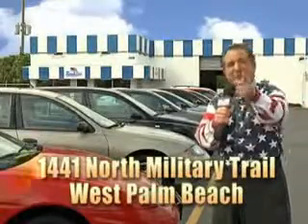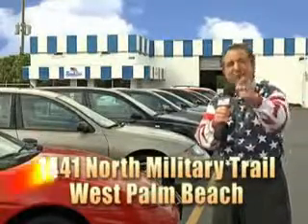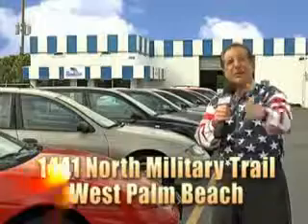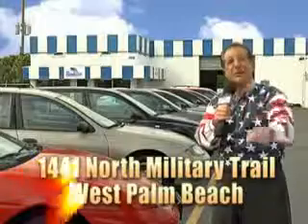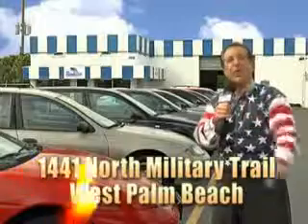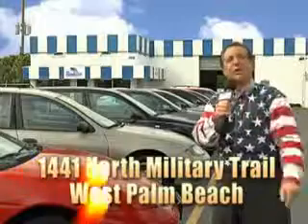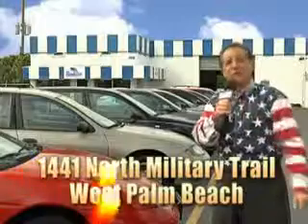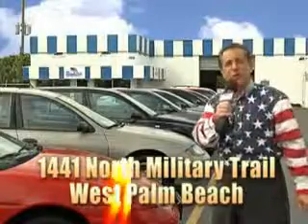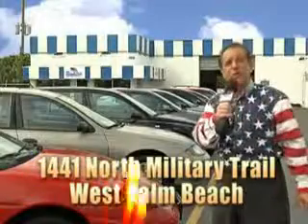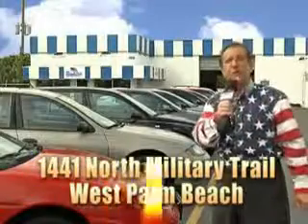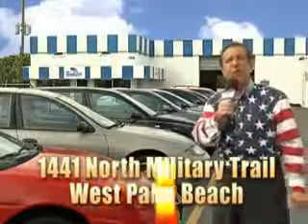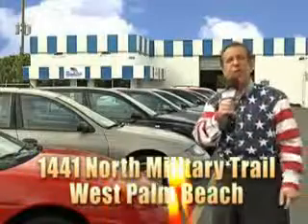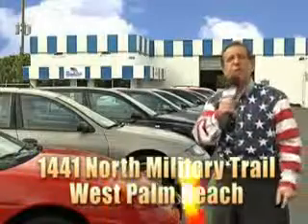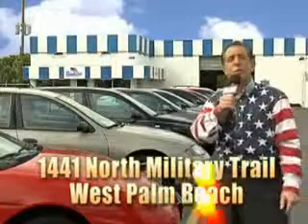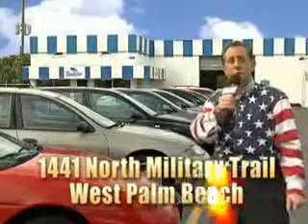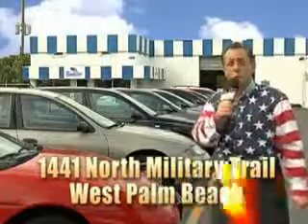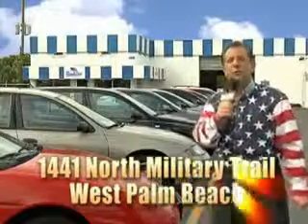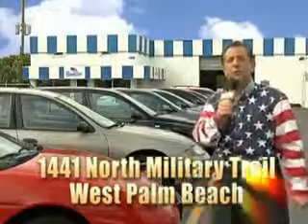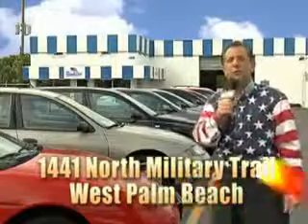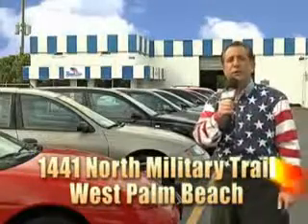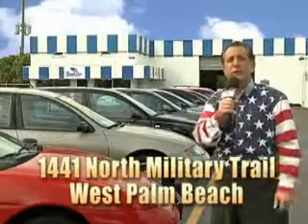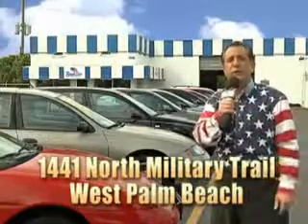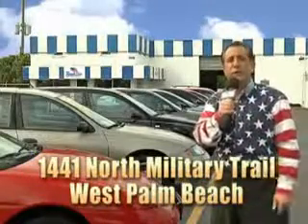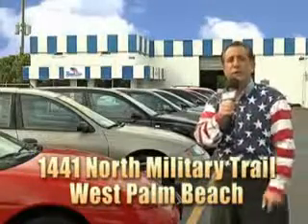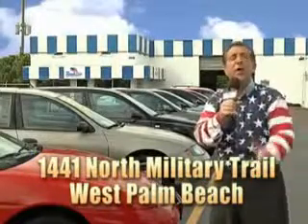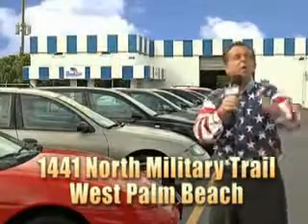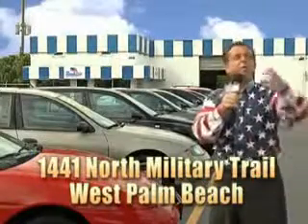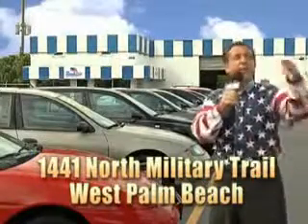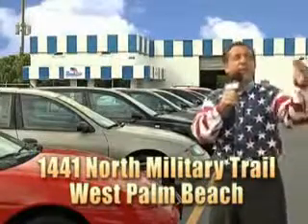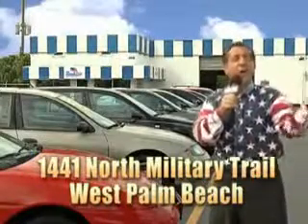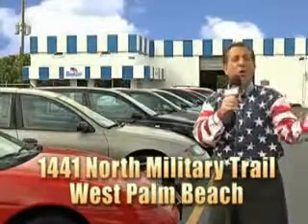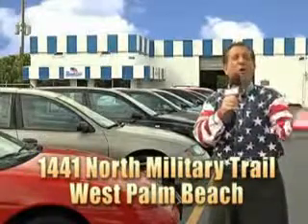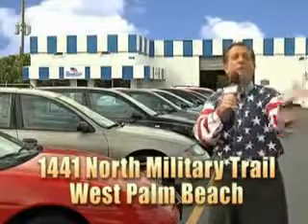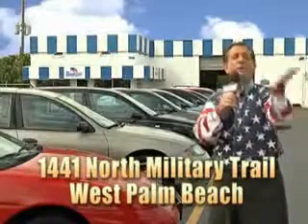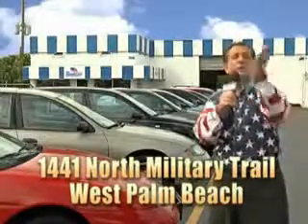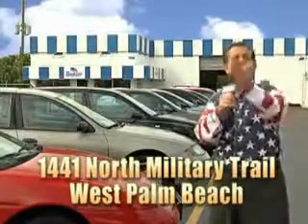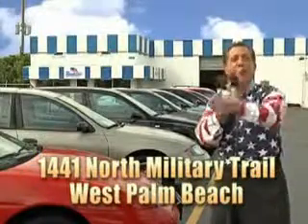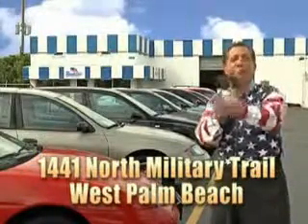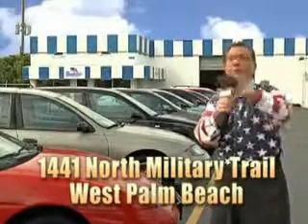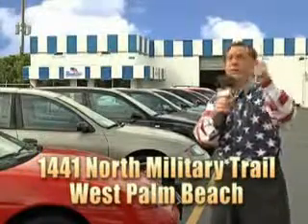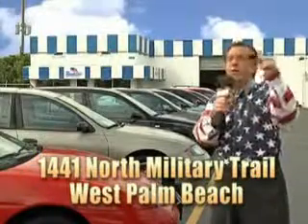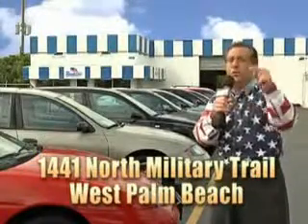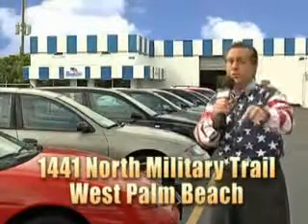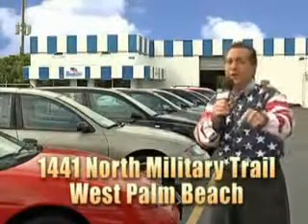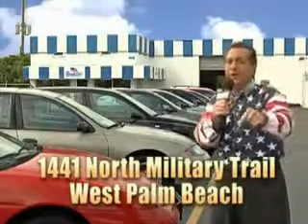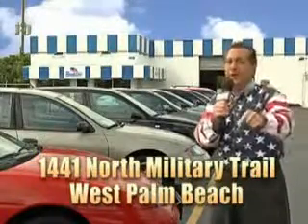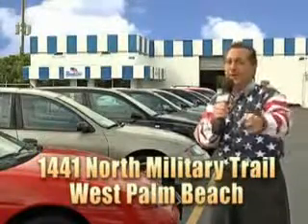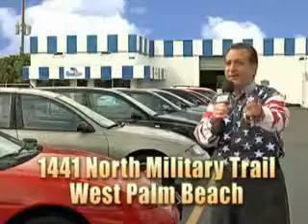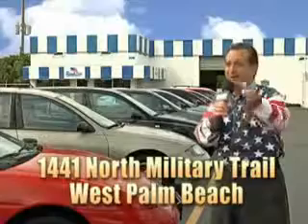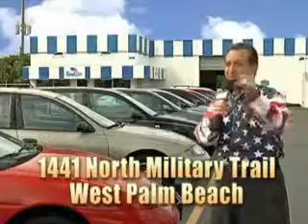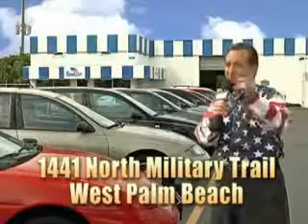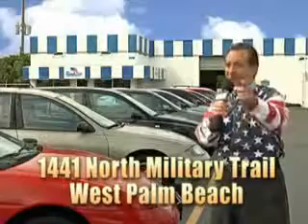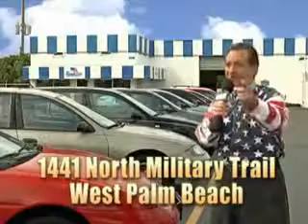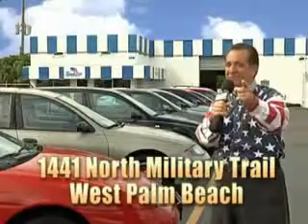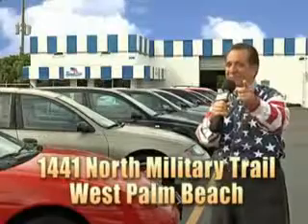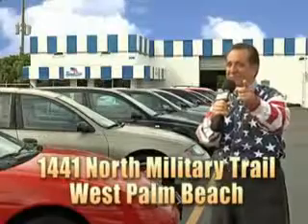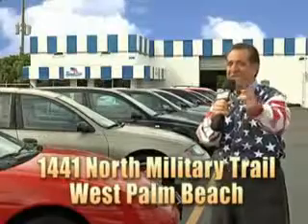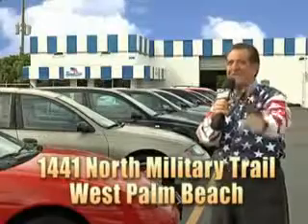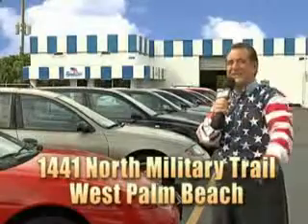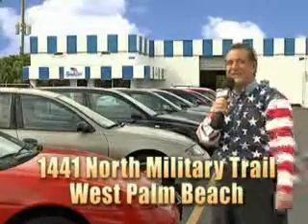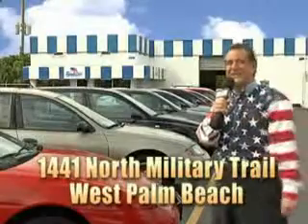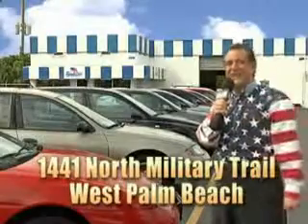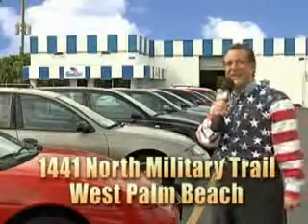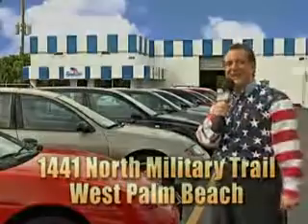That's Beach Cars, 1441 North Military Trail between Okeechobee and Belvedere, right here in West Palm Beach. Thank you.